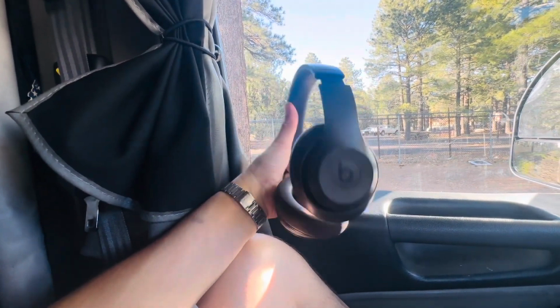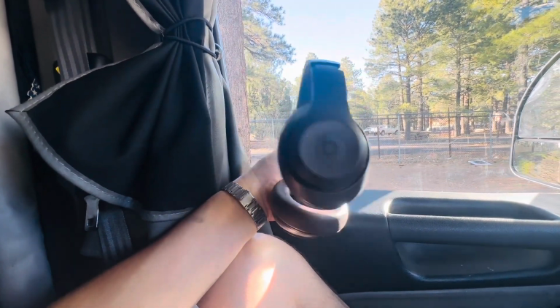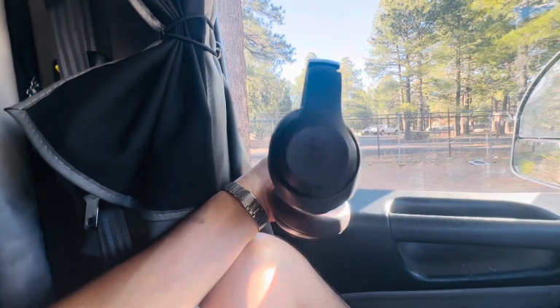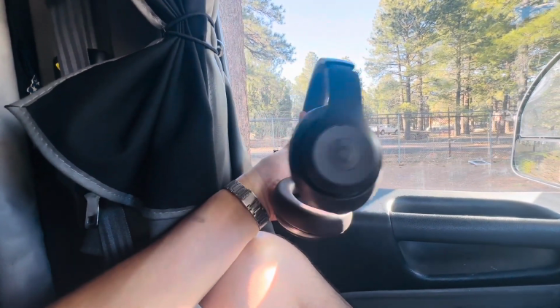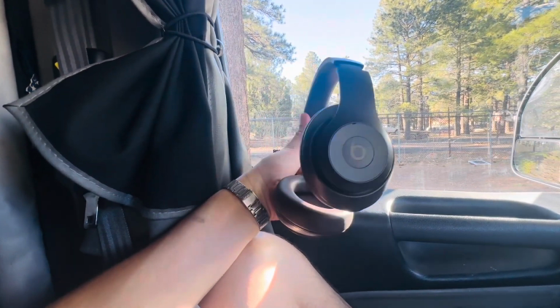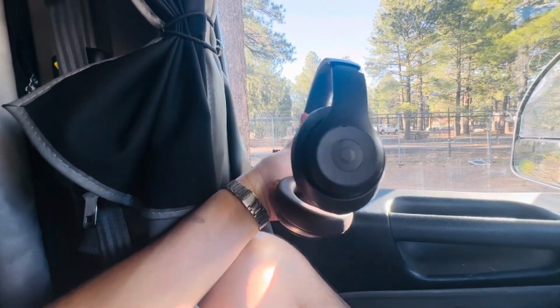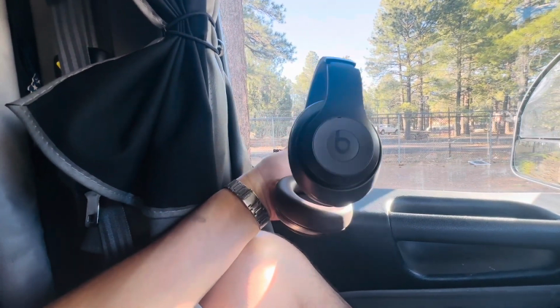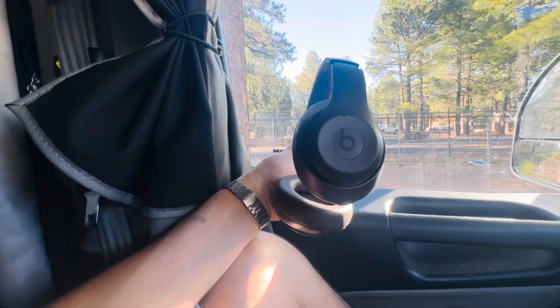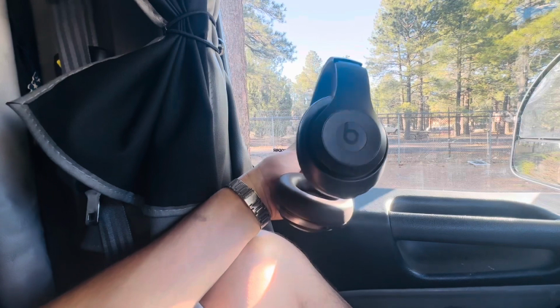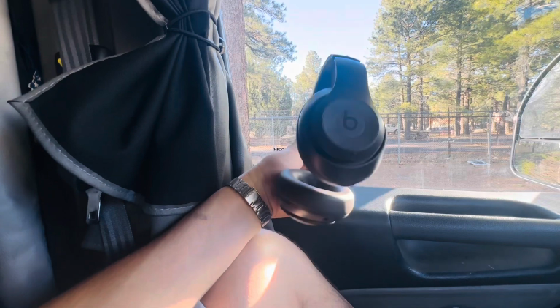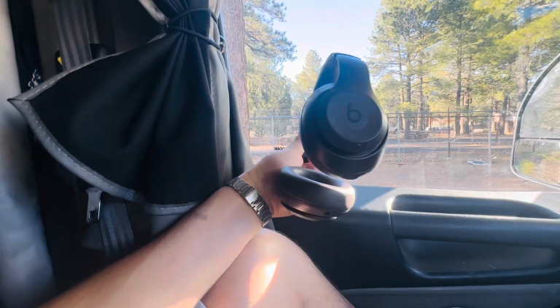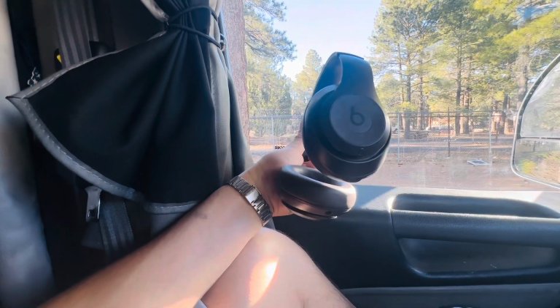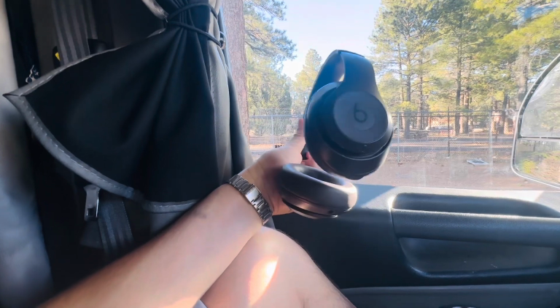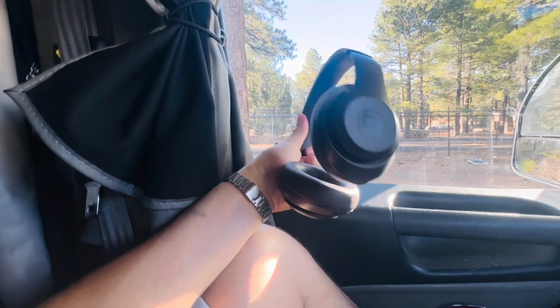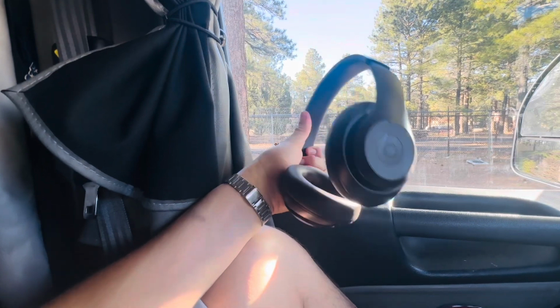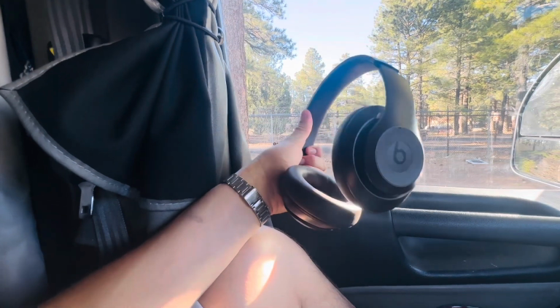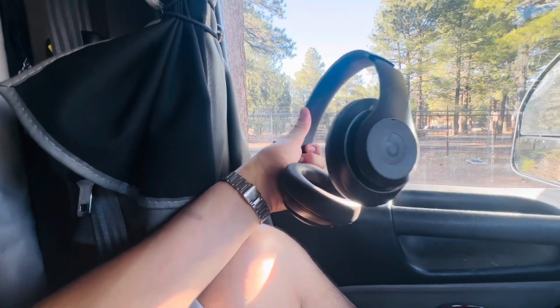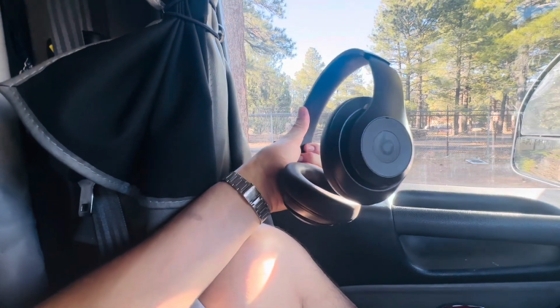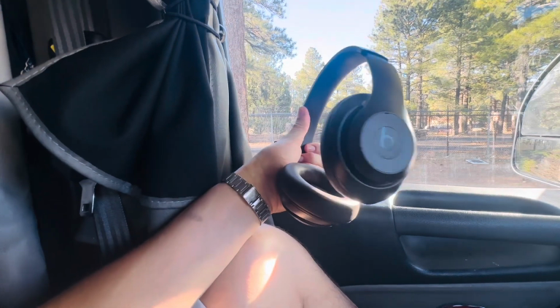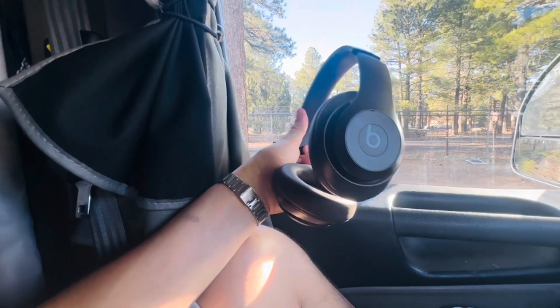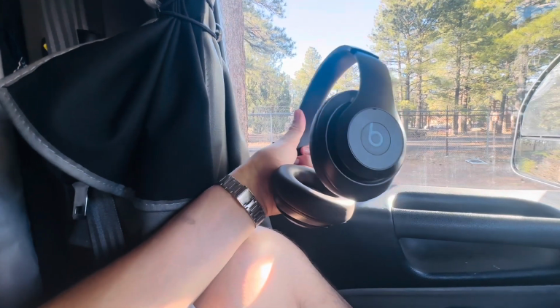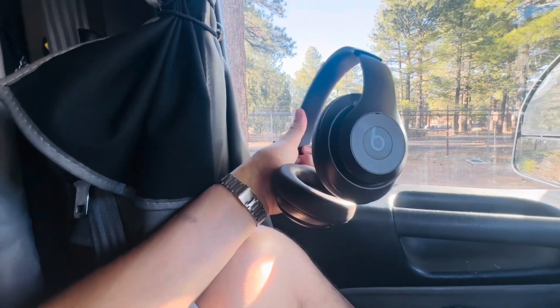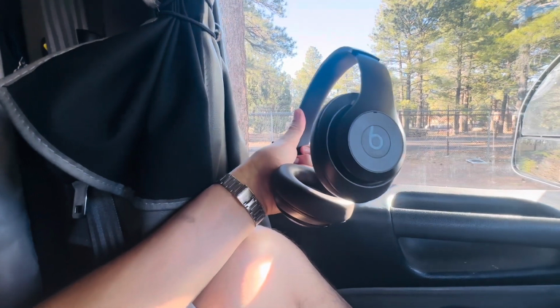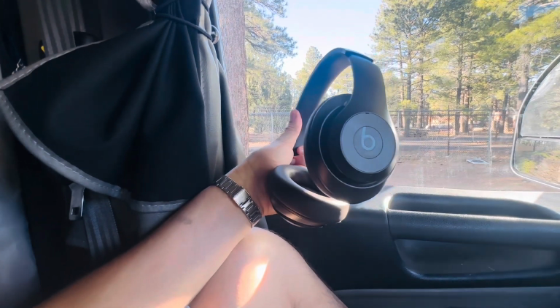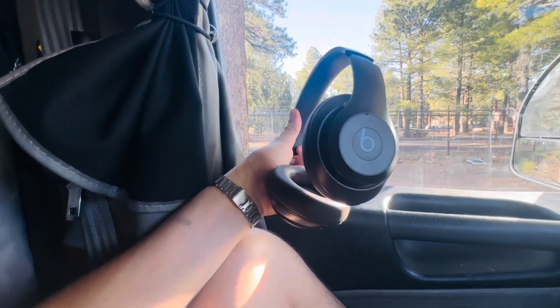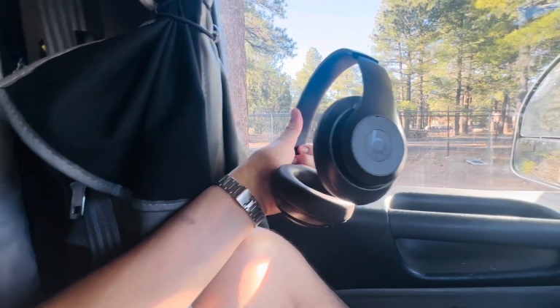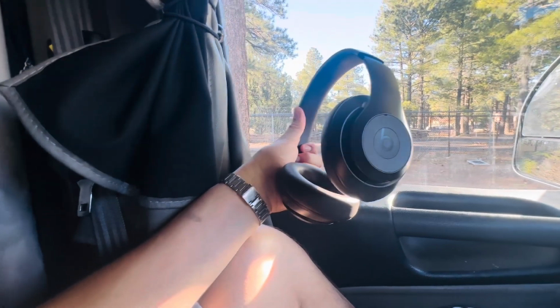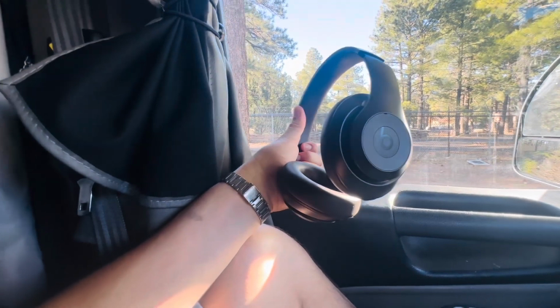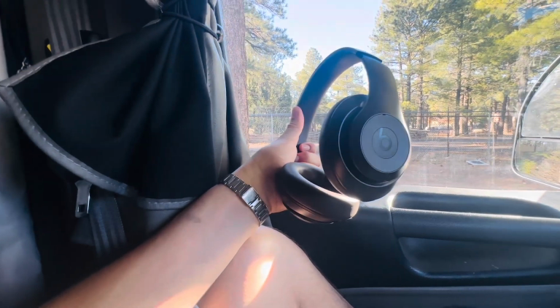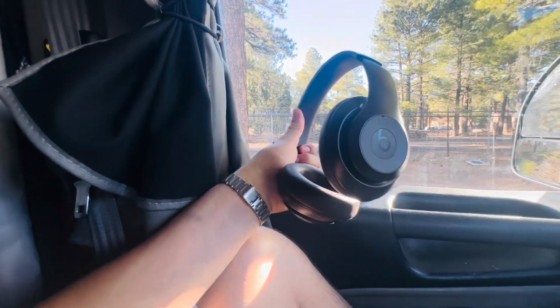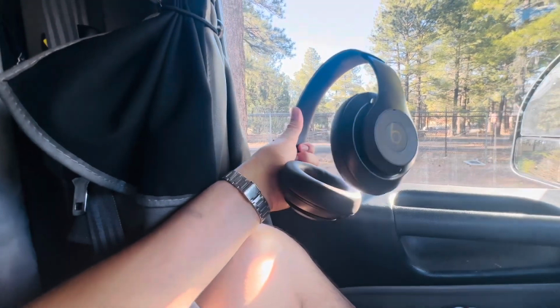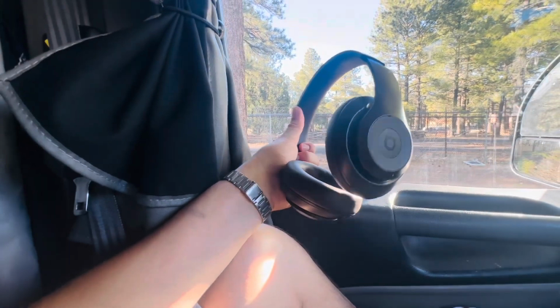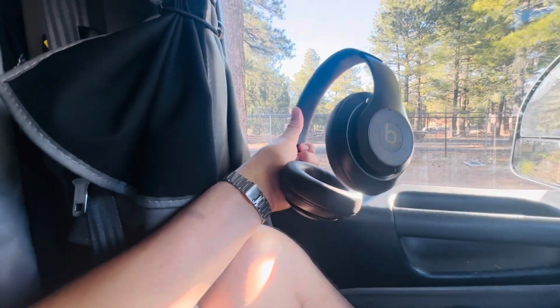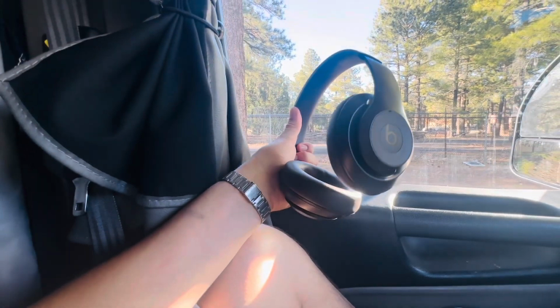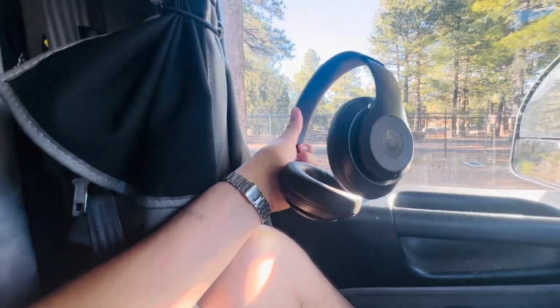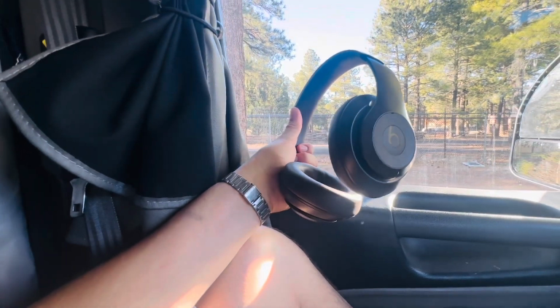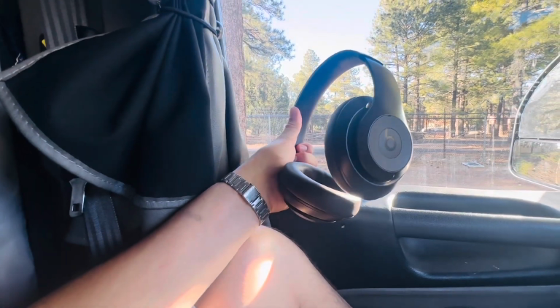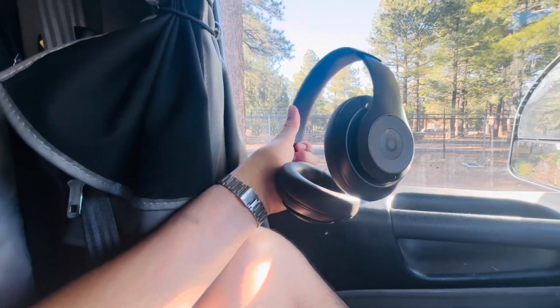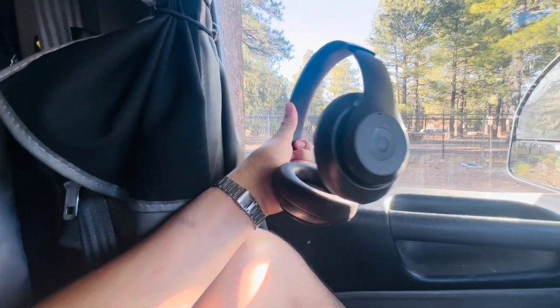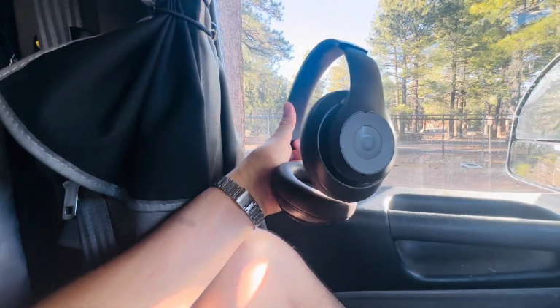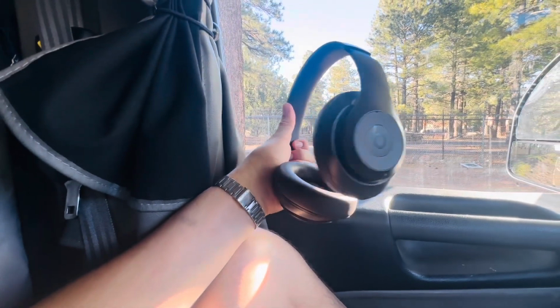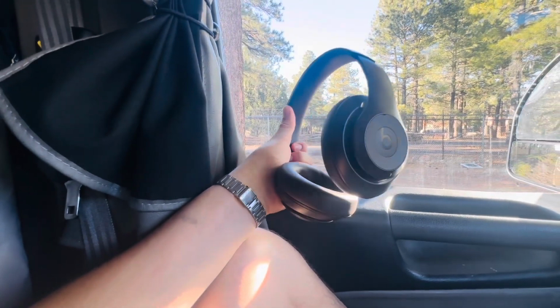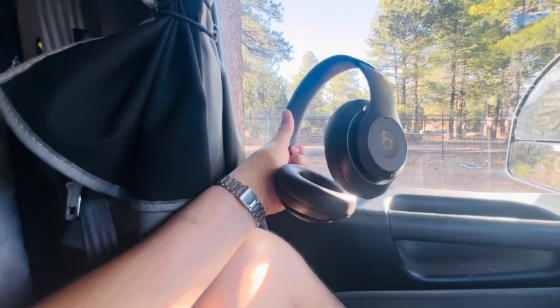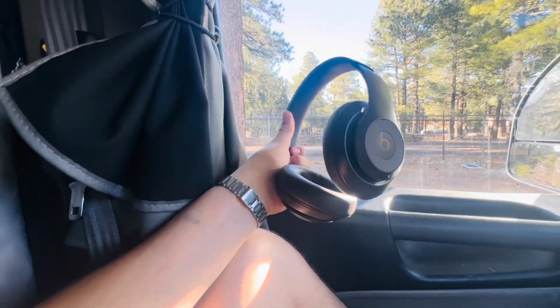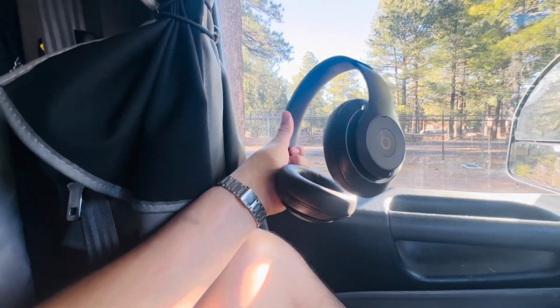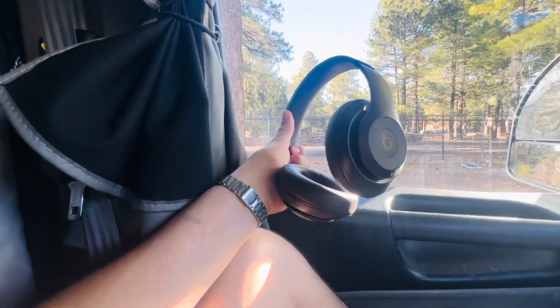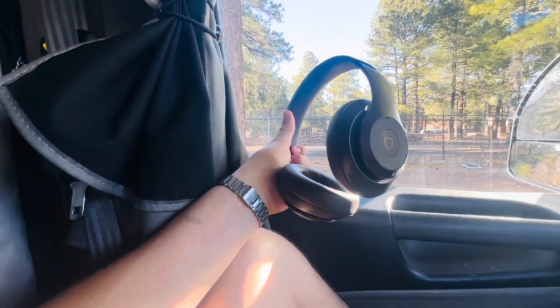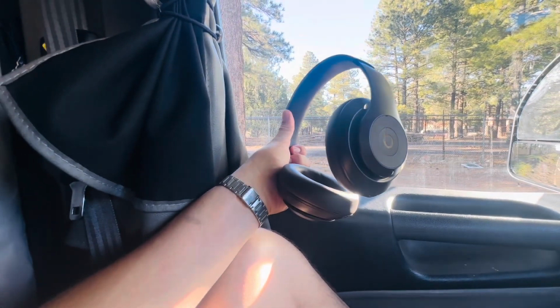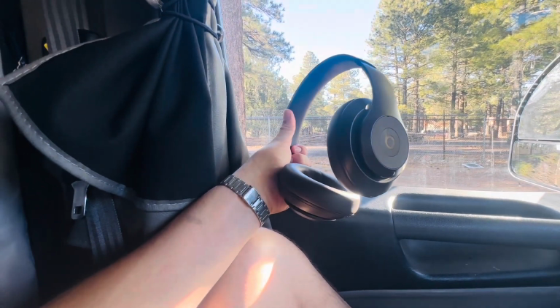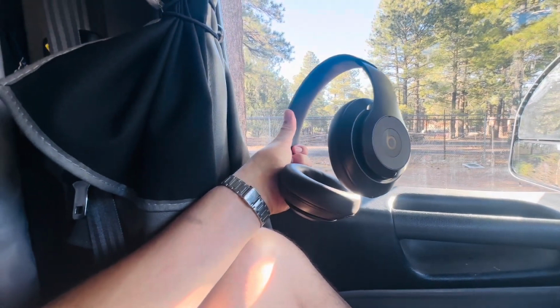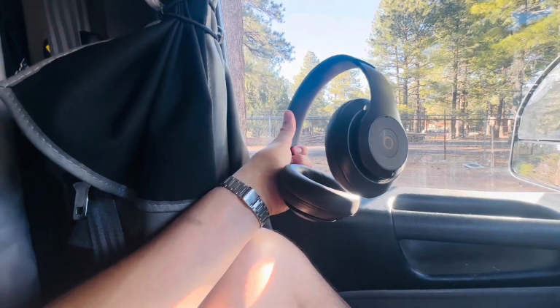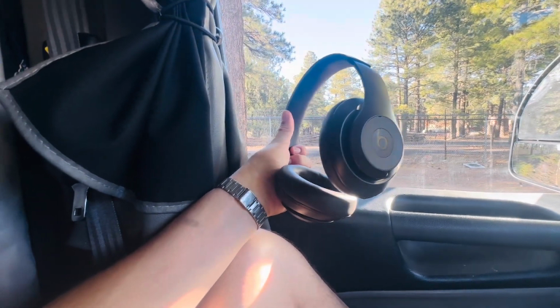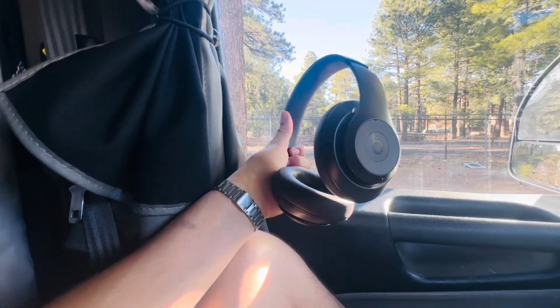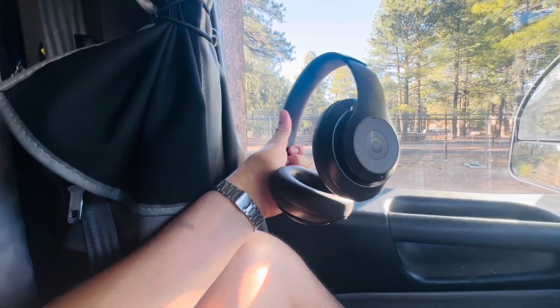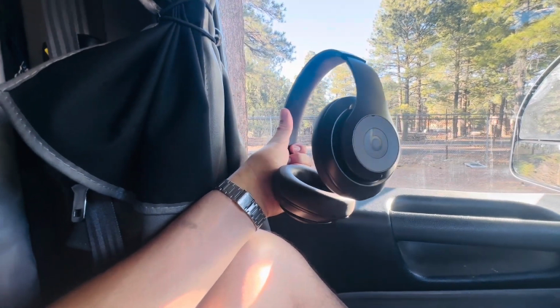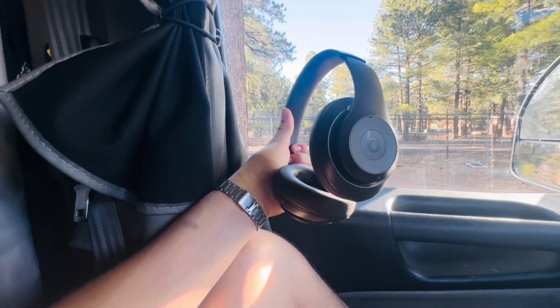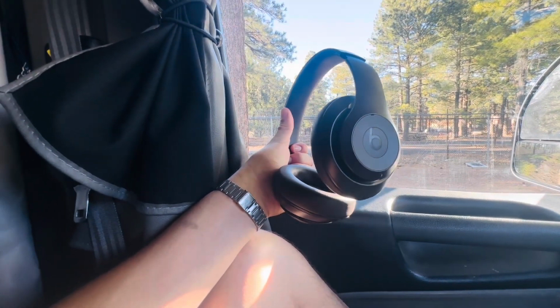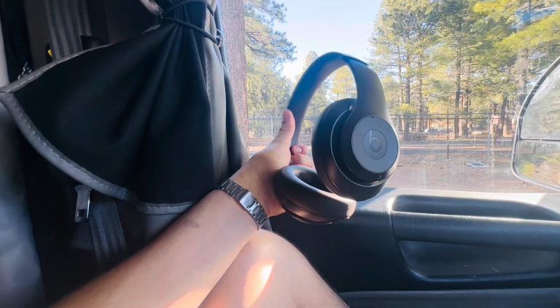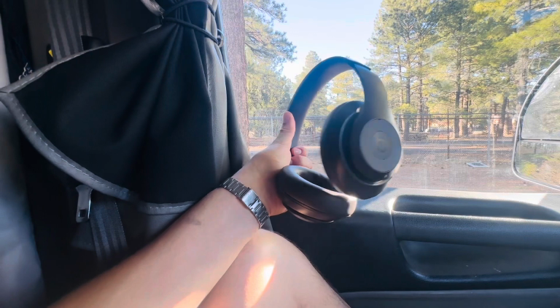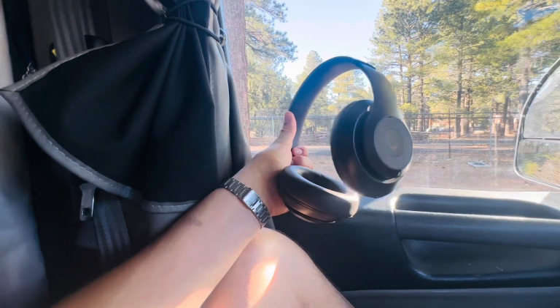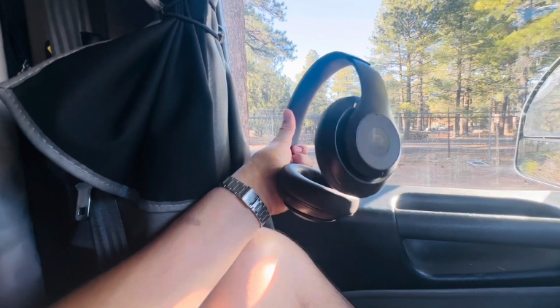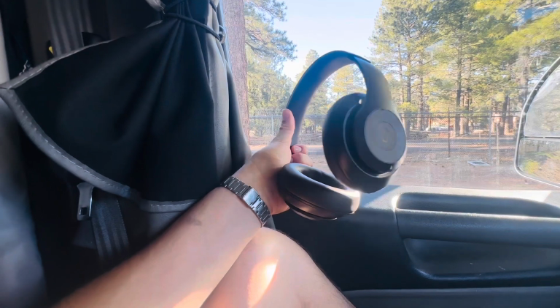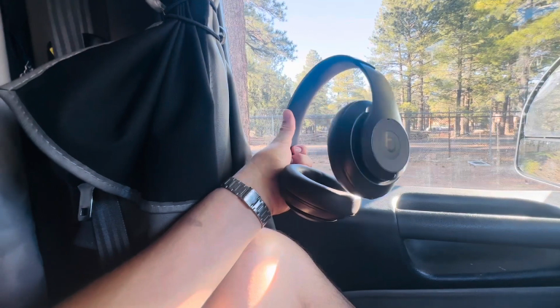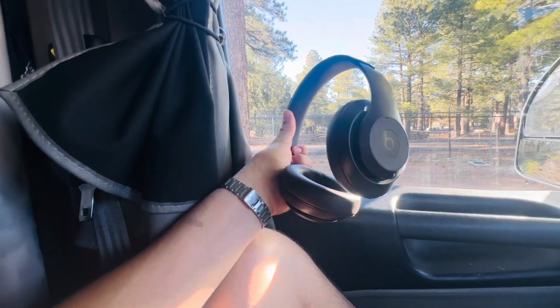These are fantastic because they have, like, an off mode, a transparency mode, and a silence mode.